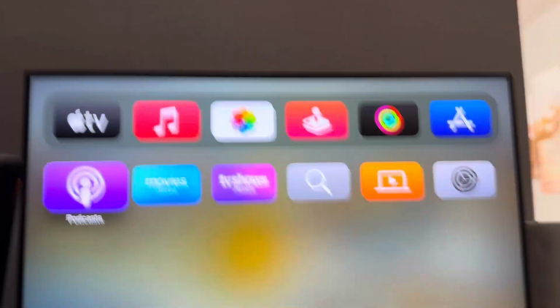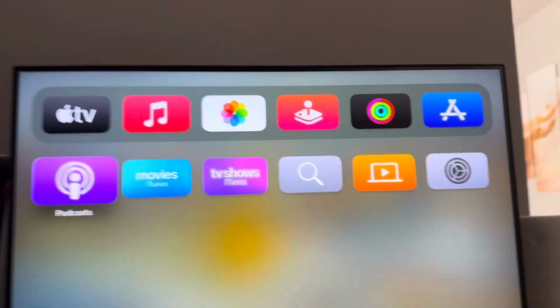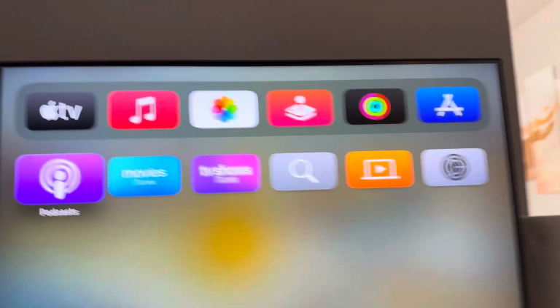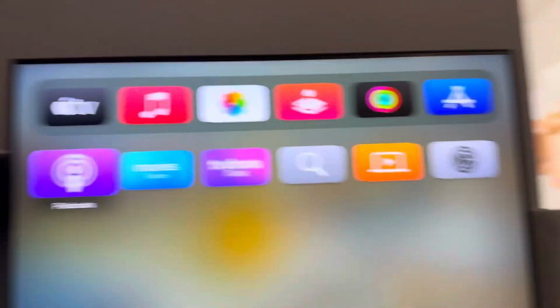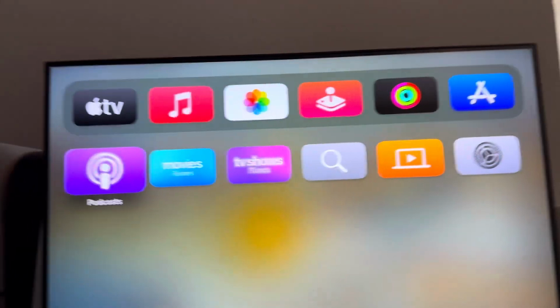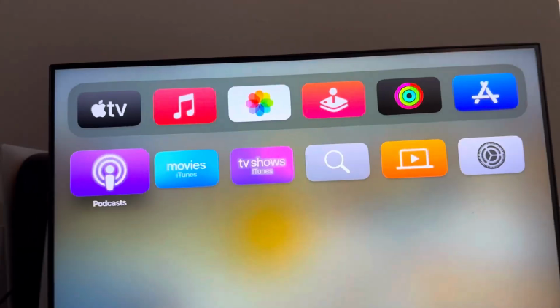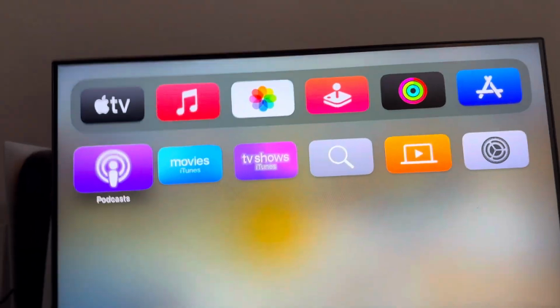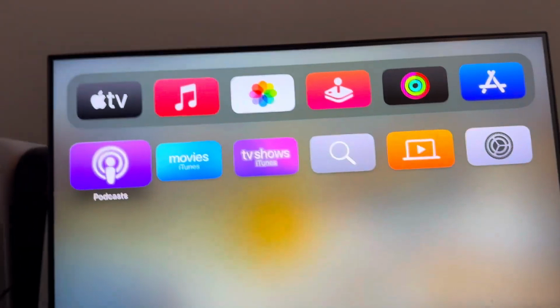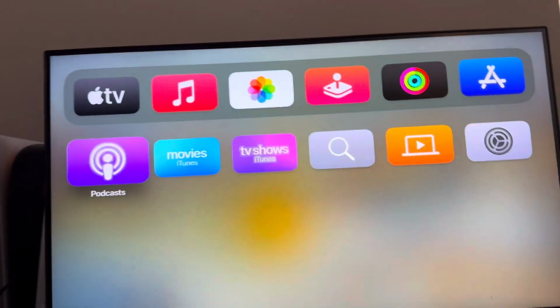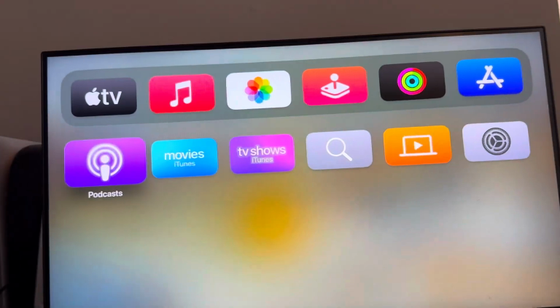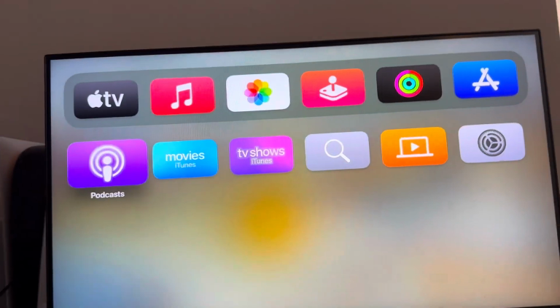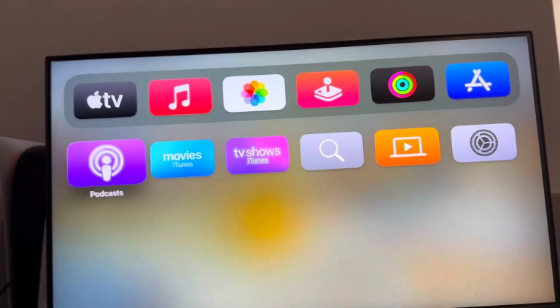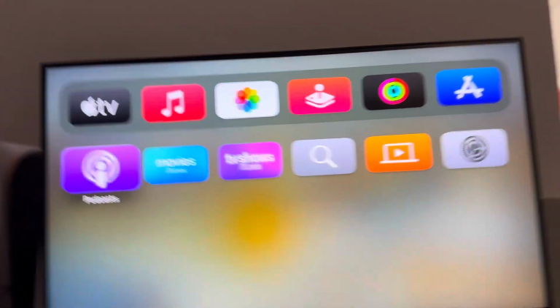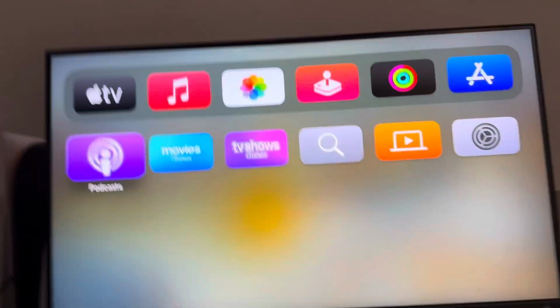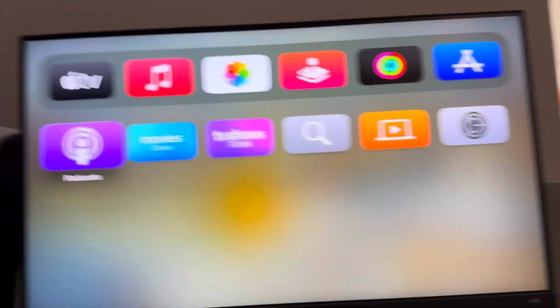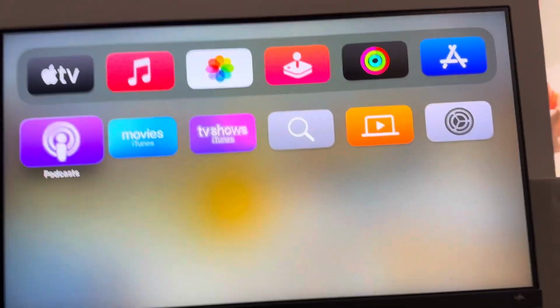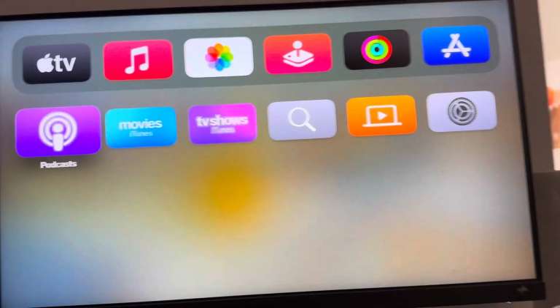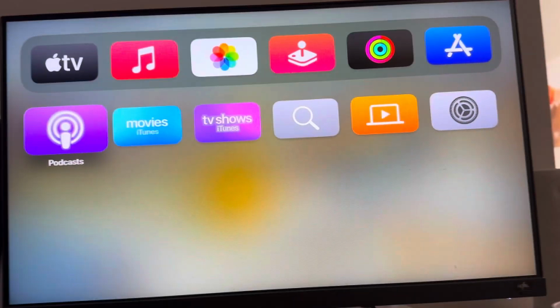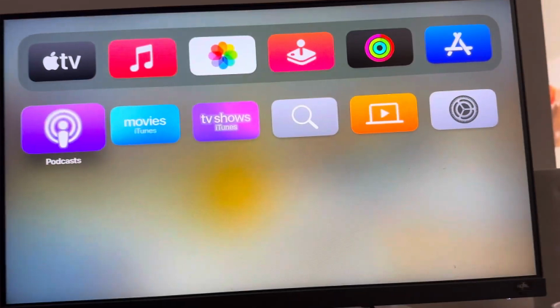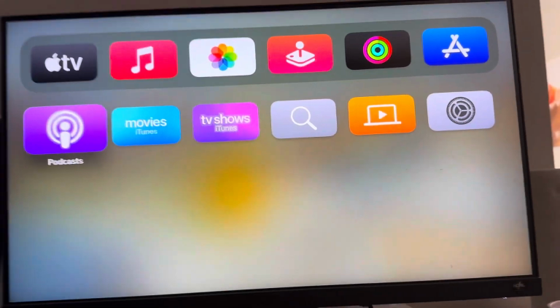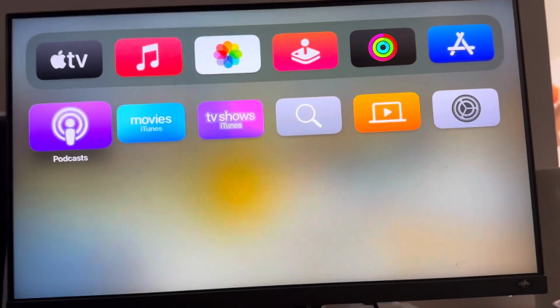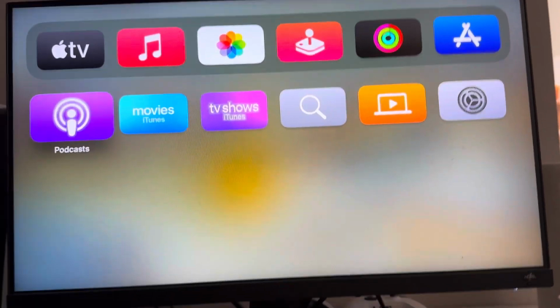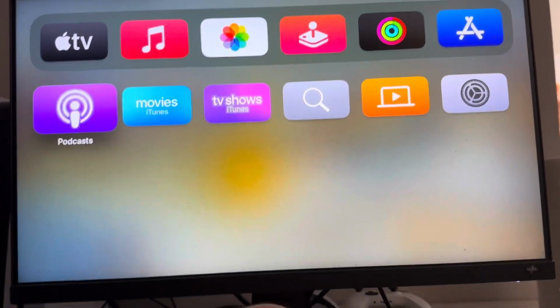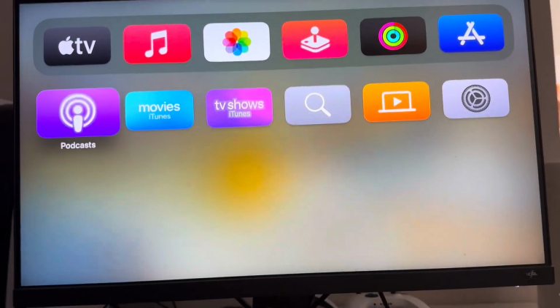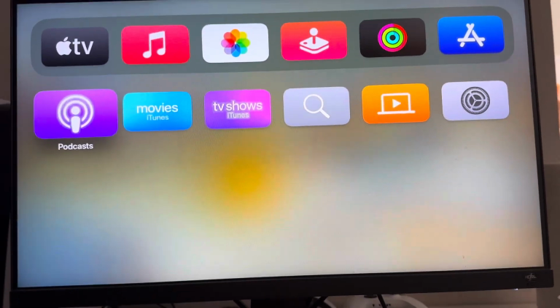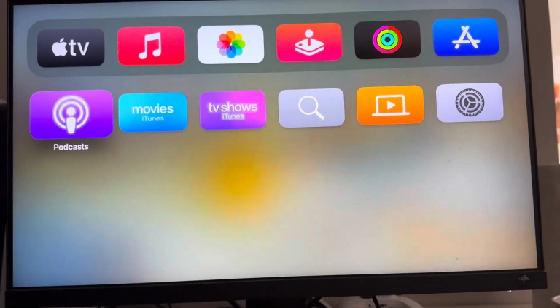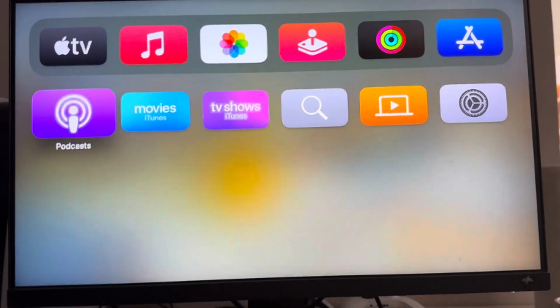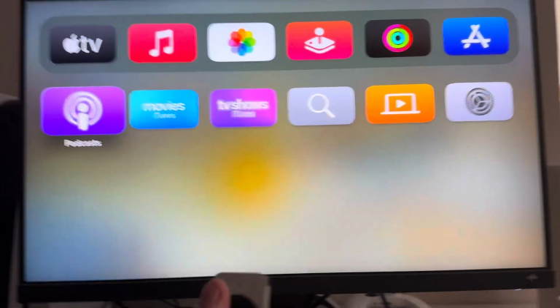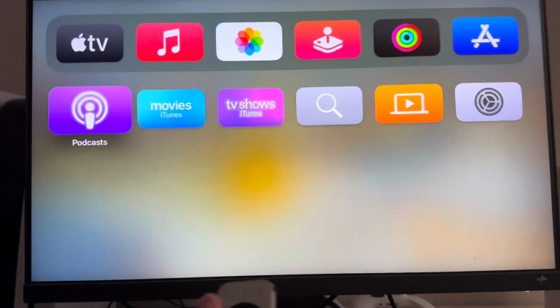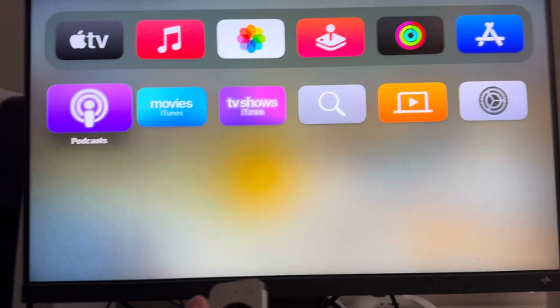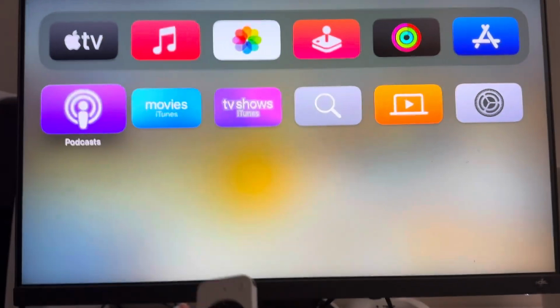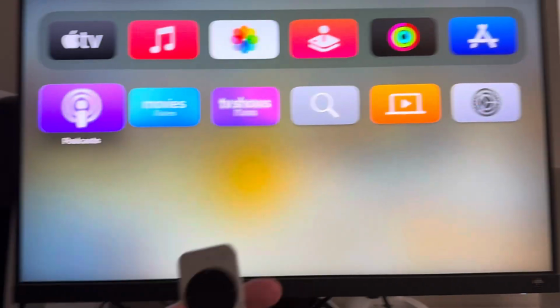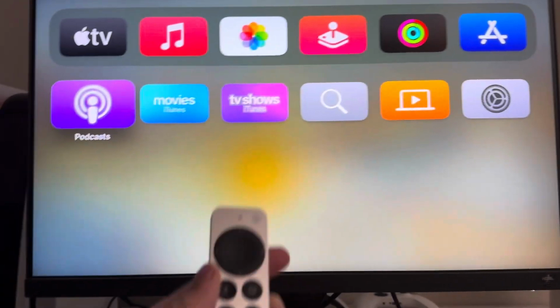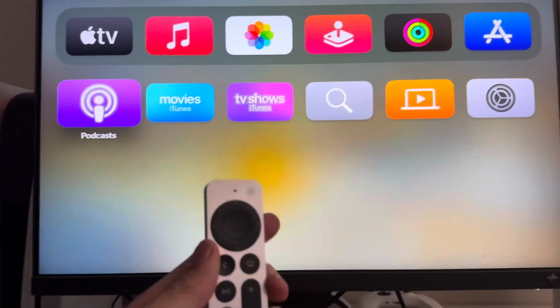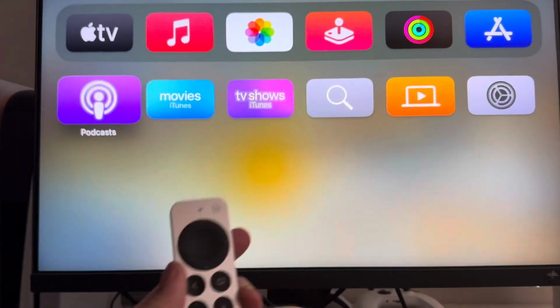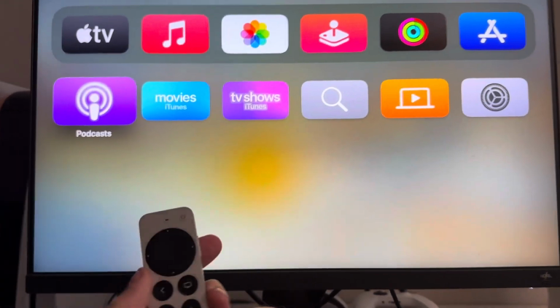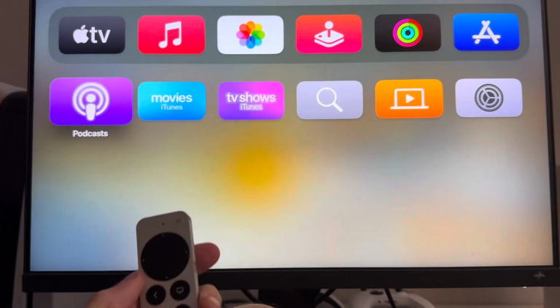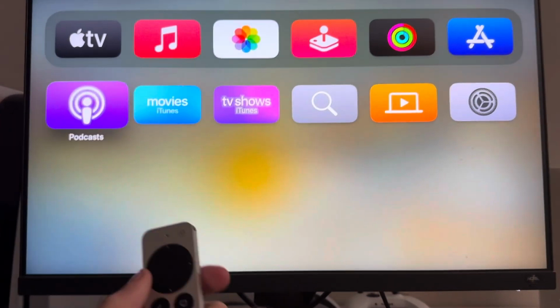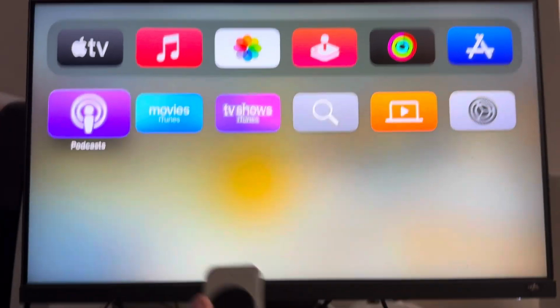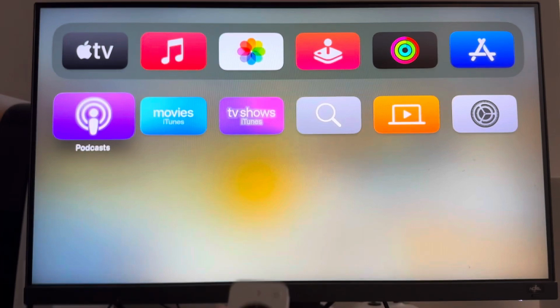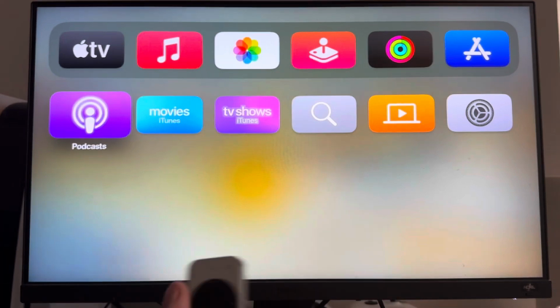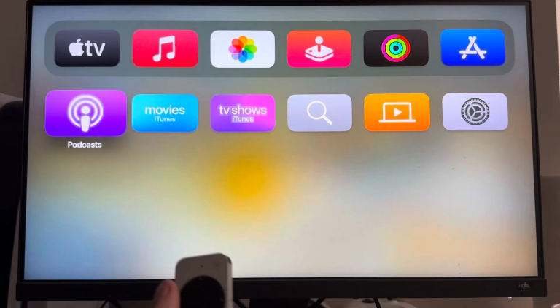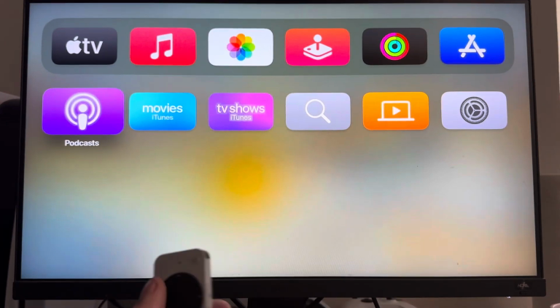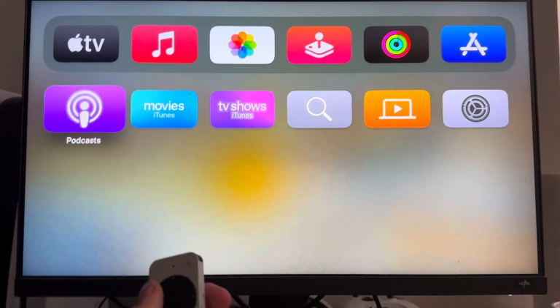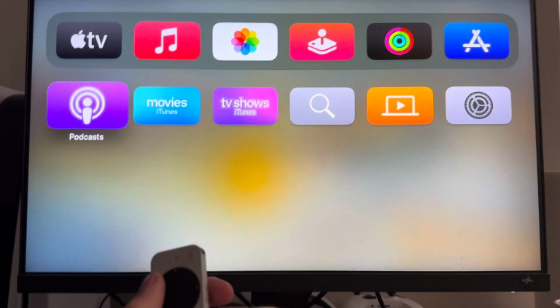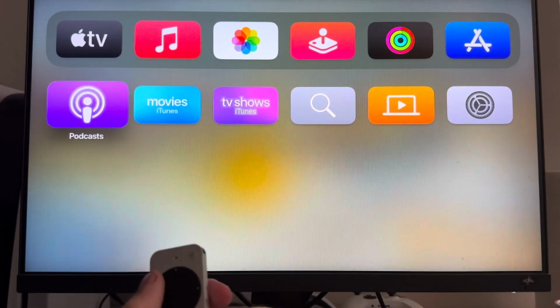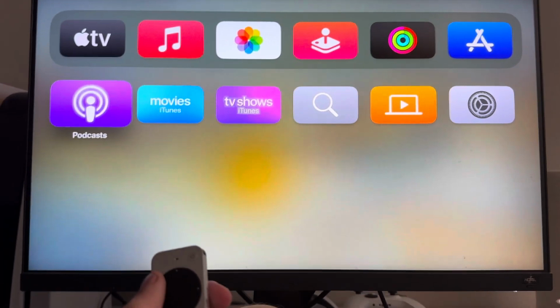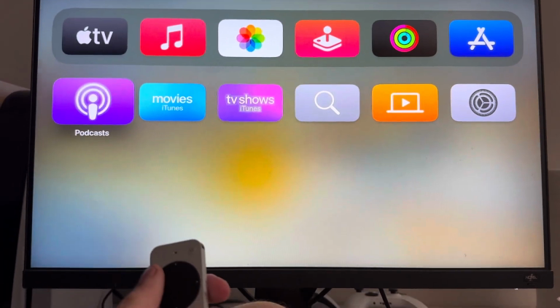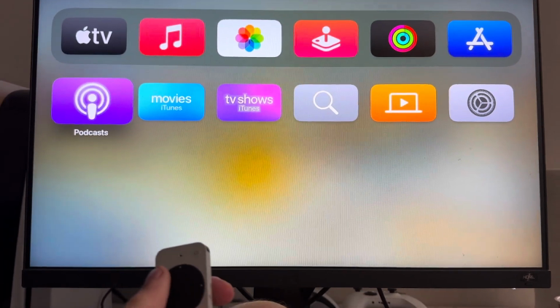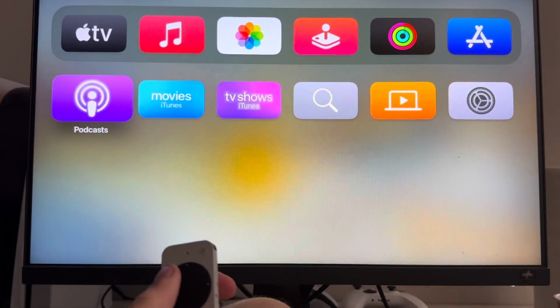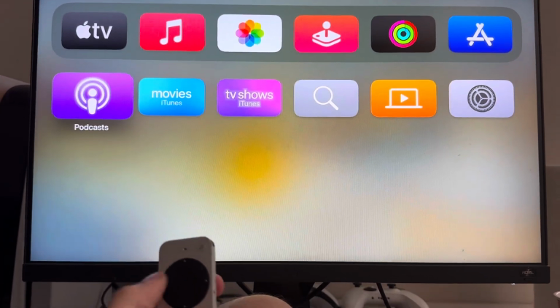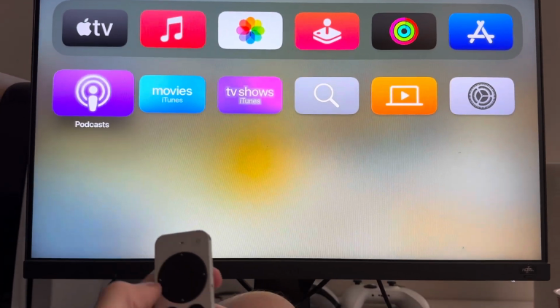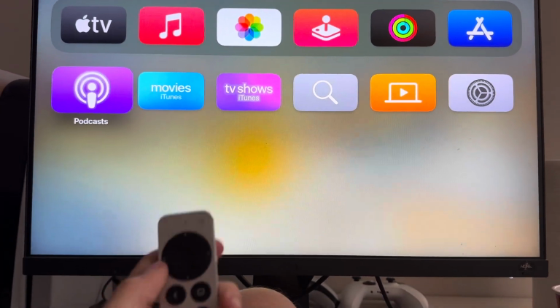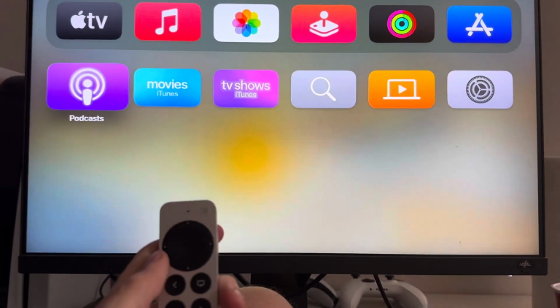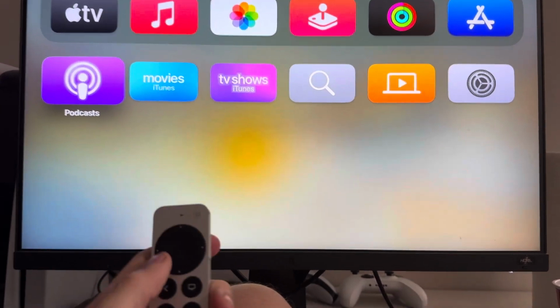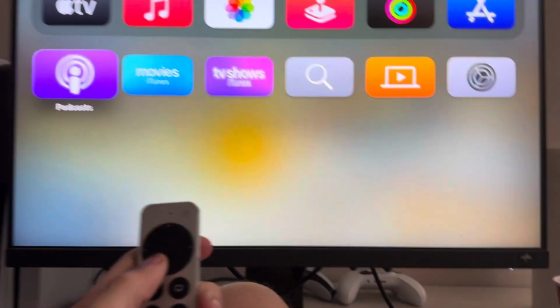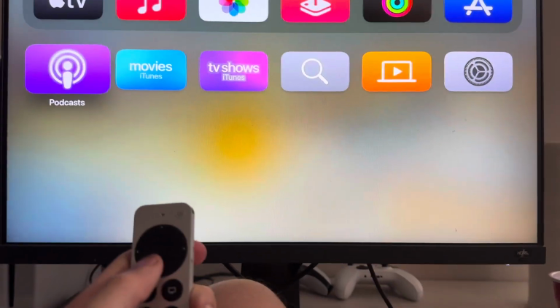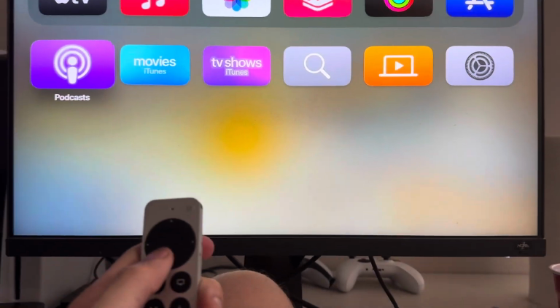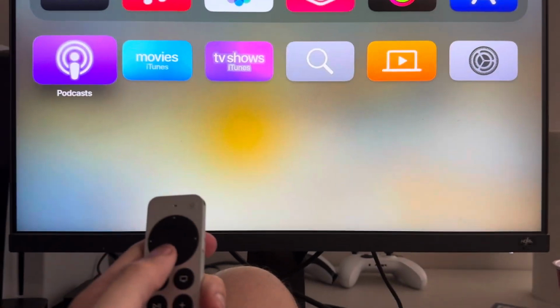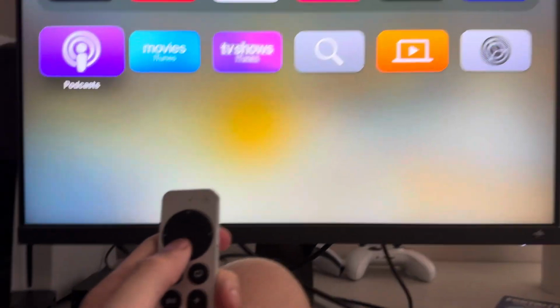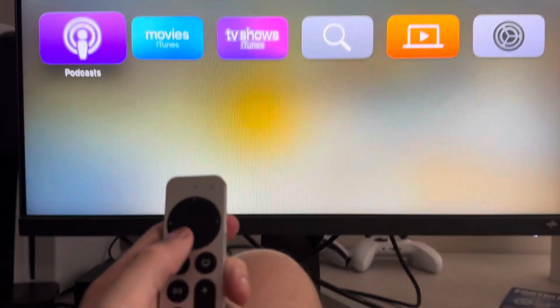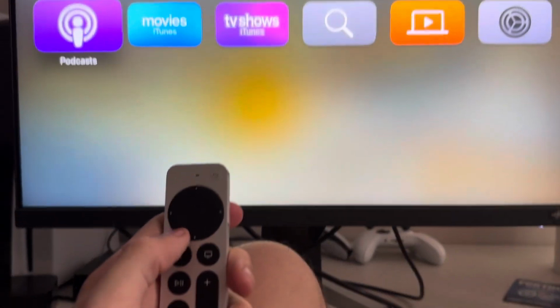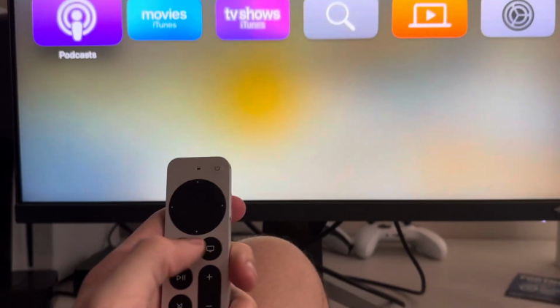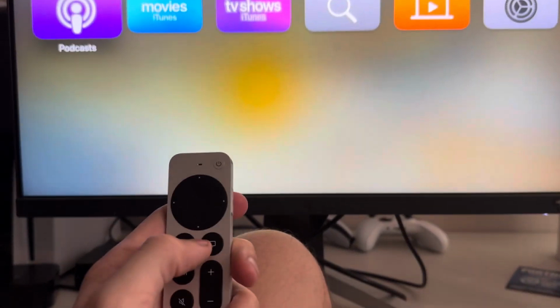What's up guys, it's your boy Wavy. In today's video I'm gonna be showing you guys how to quickly turn on and off Do Not Disturb on your Apple TV.